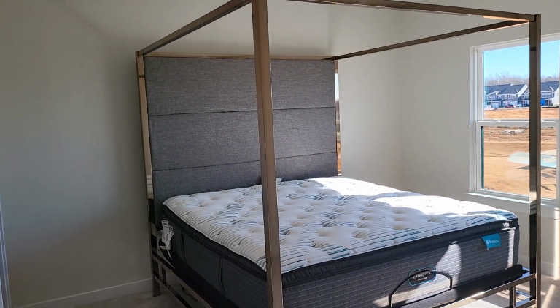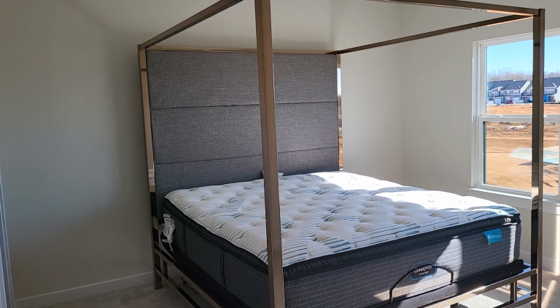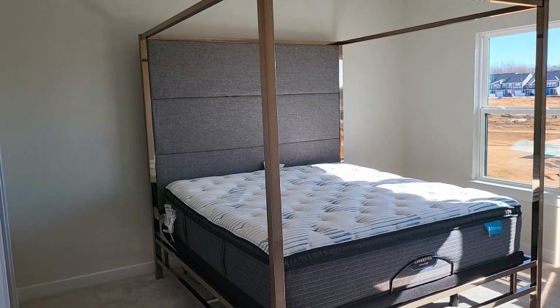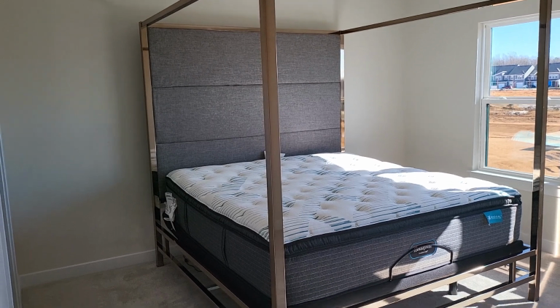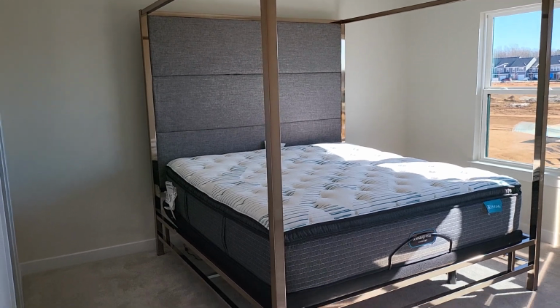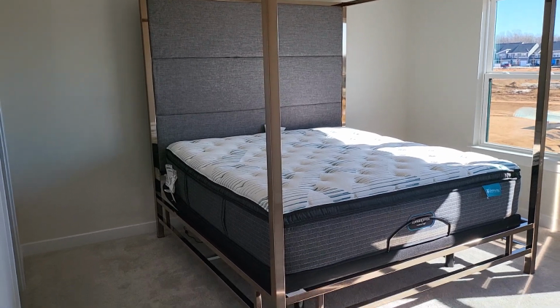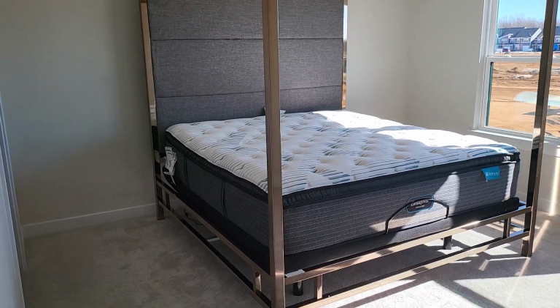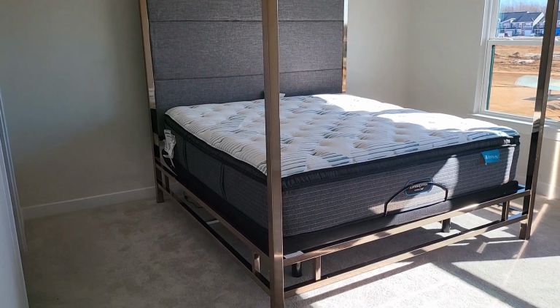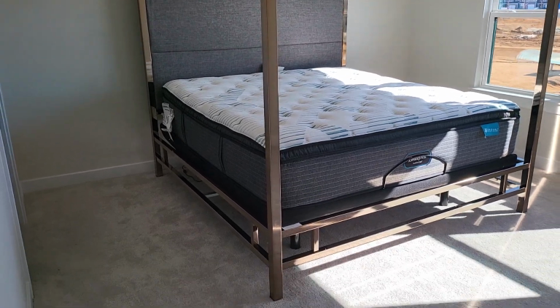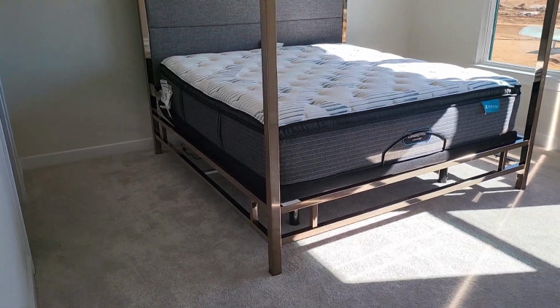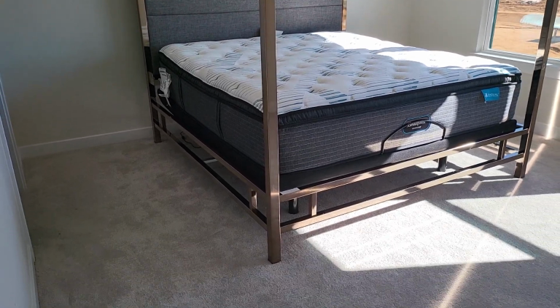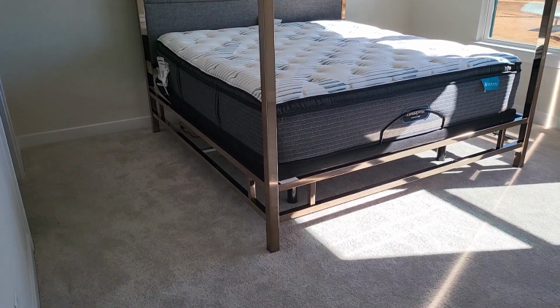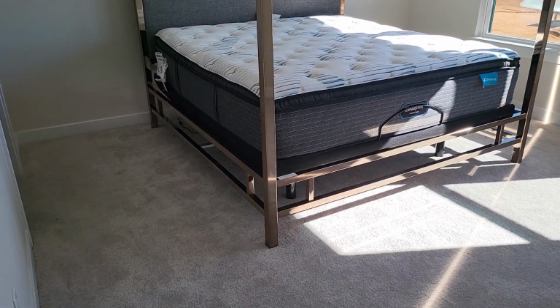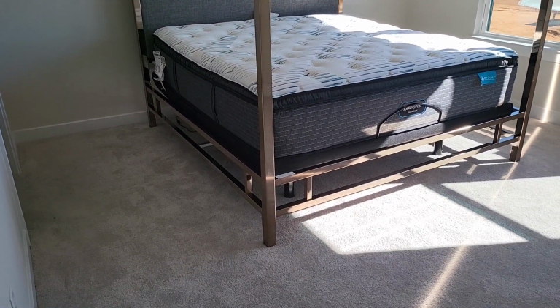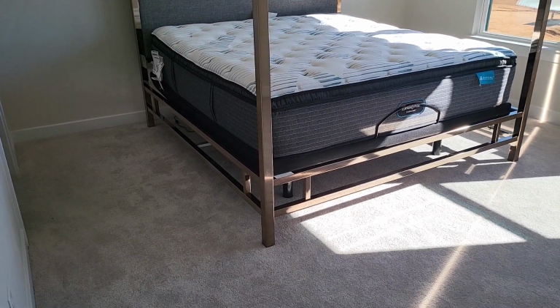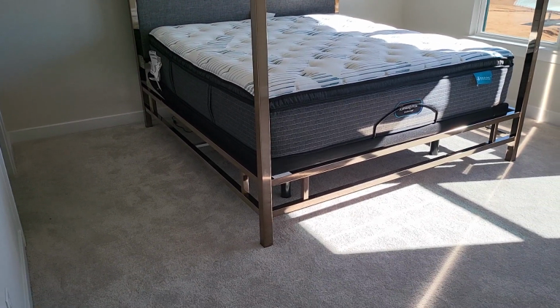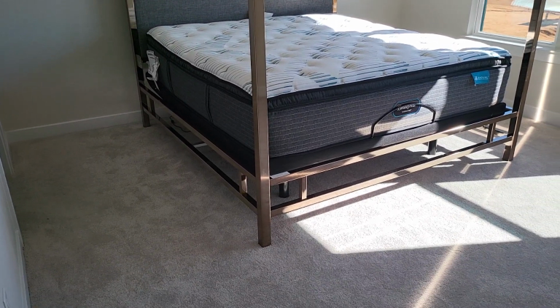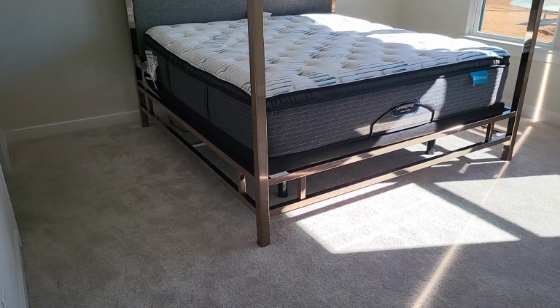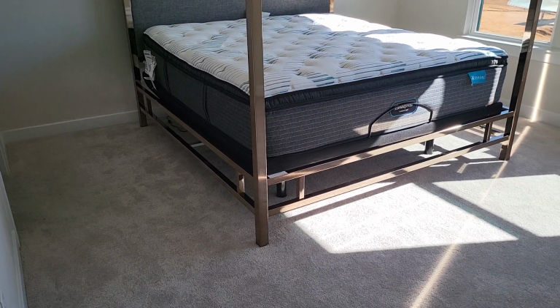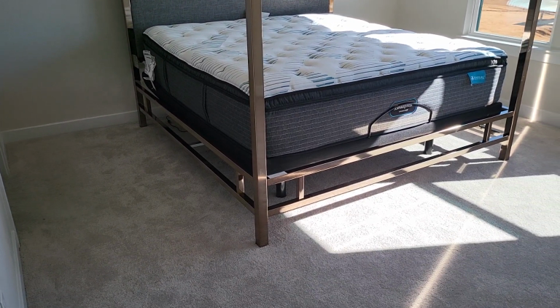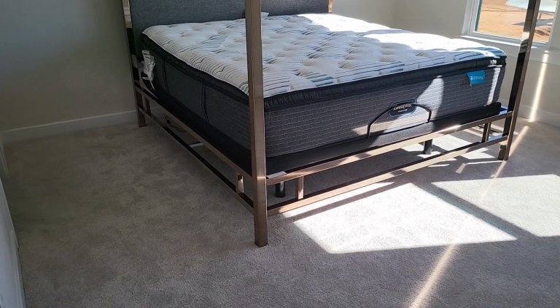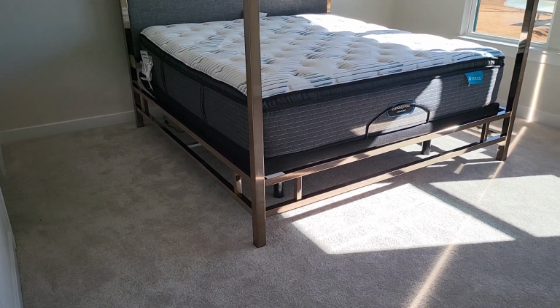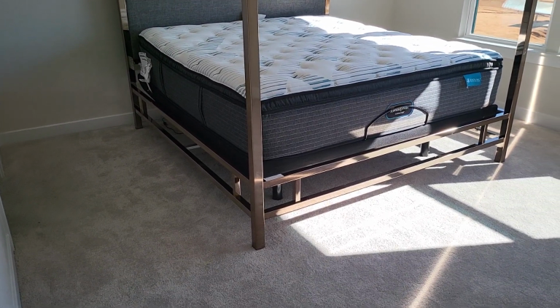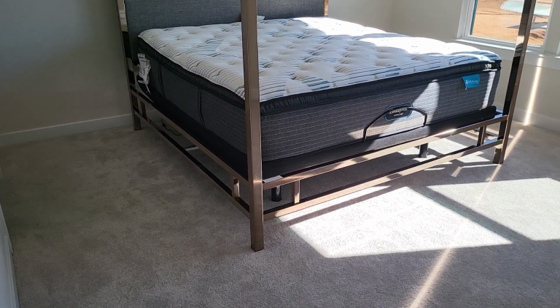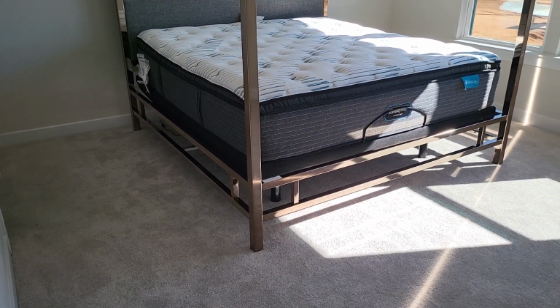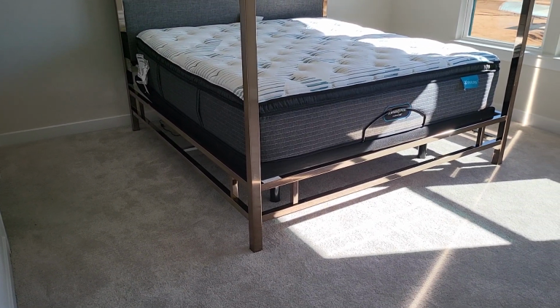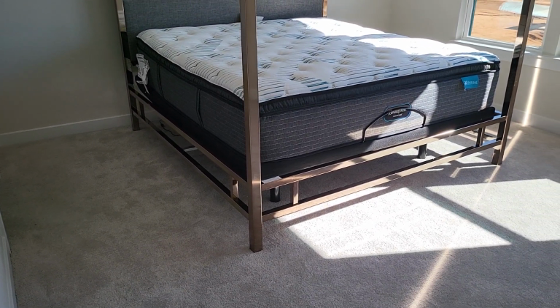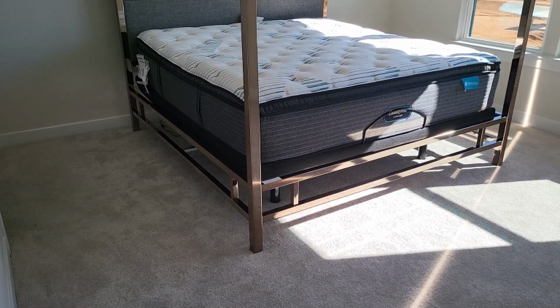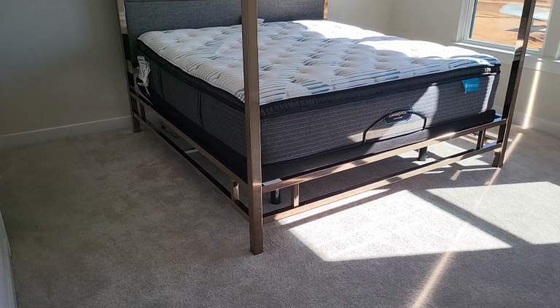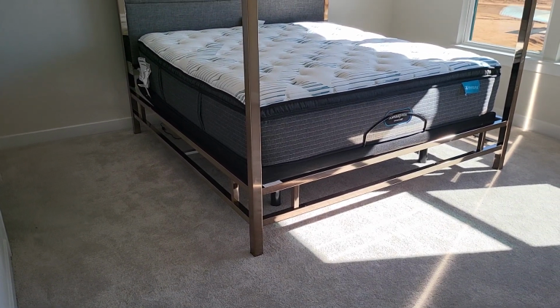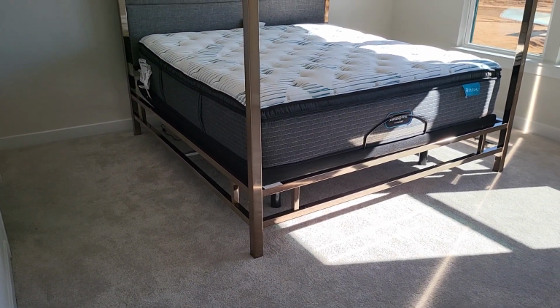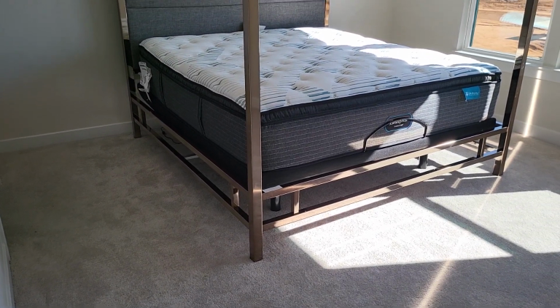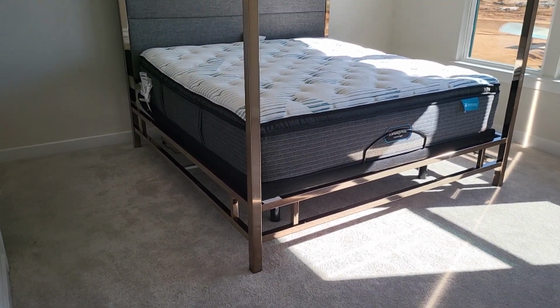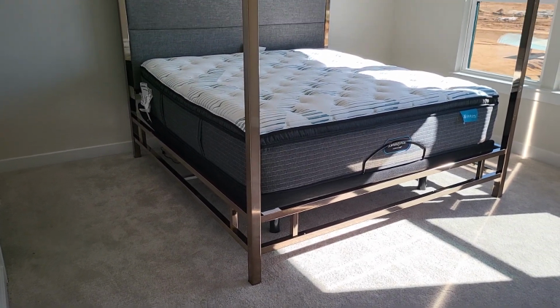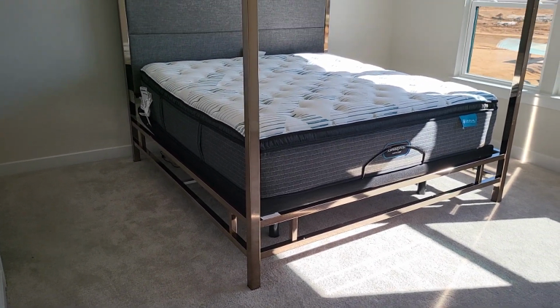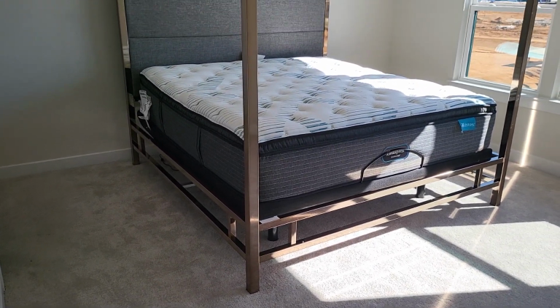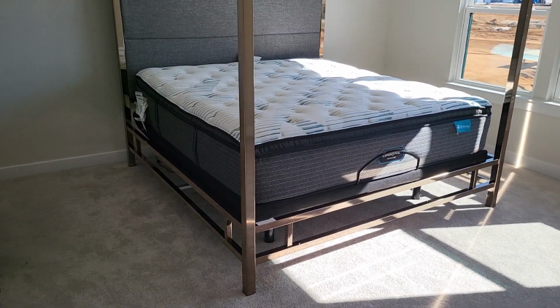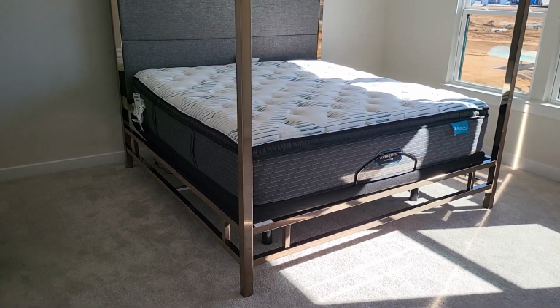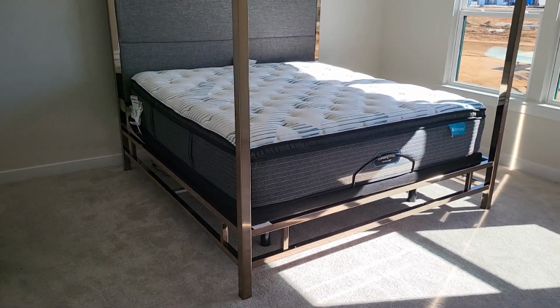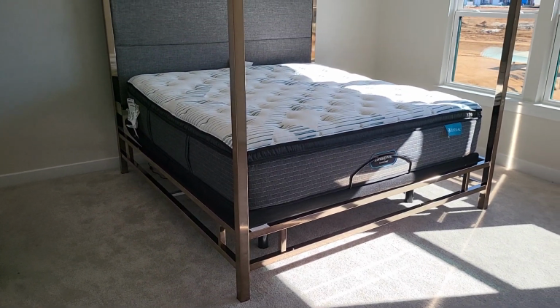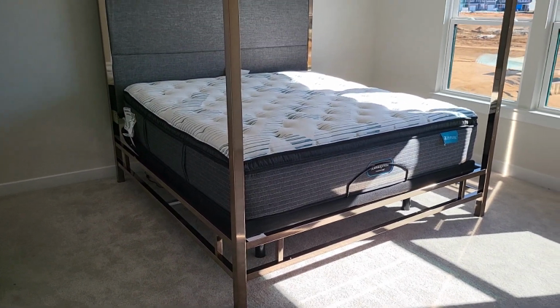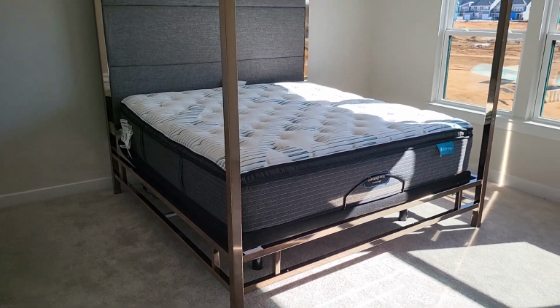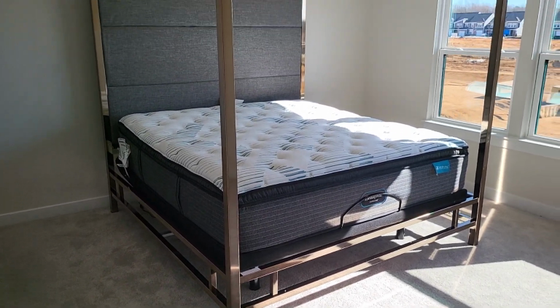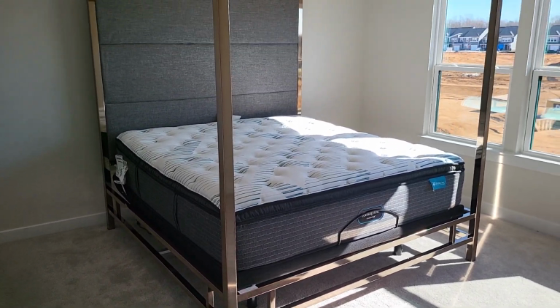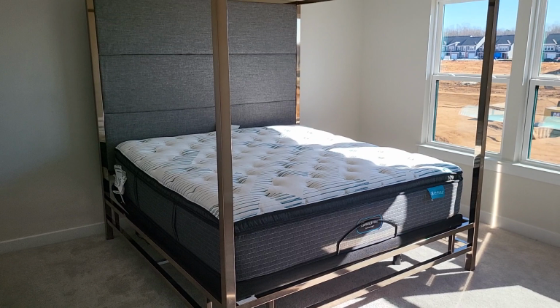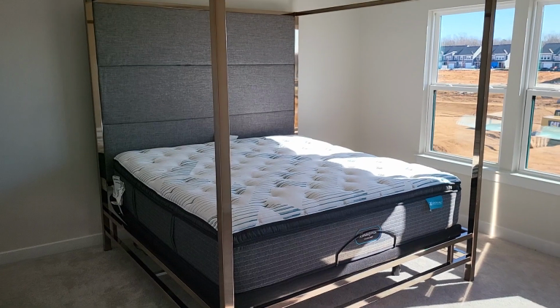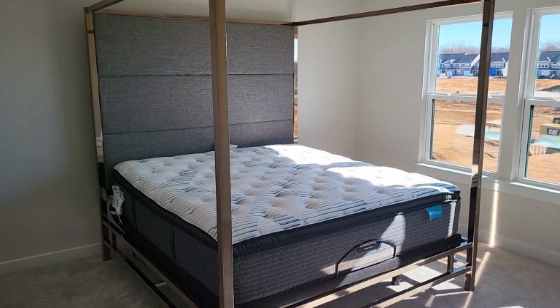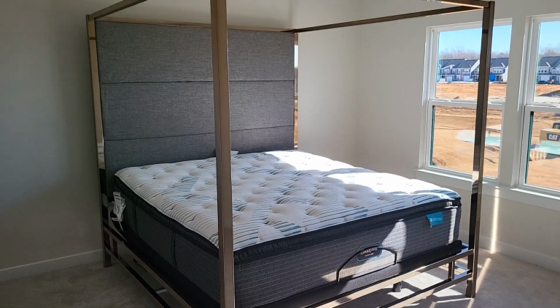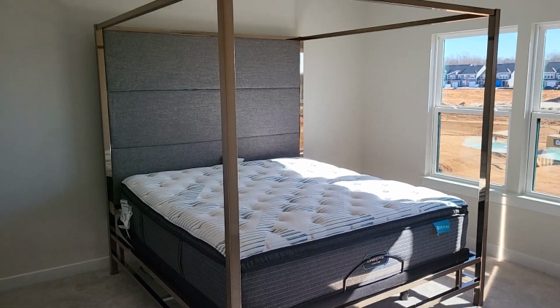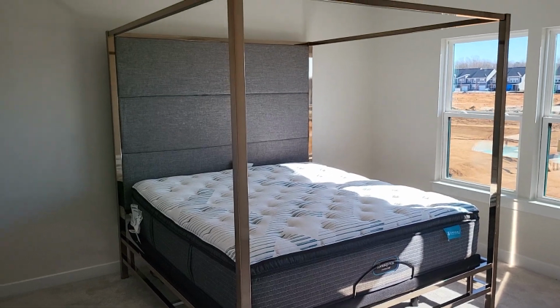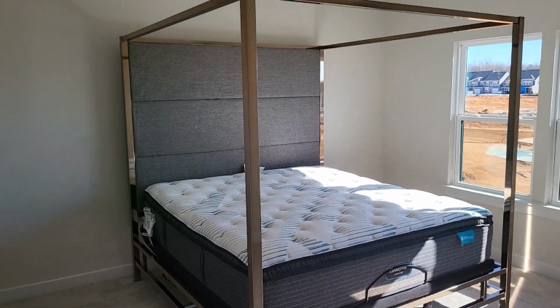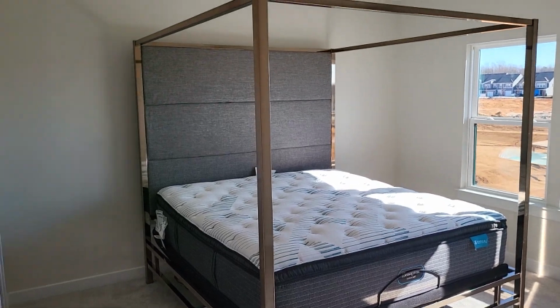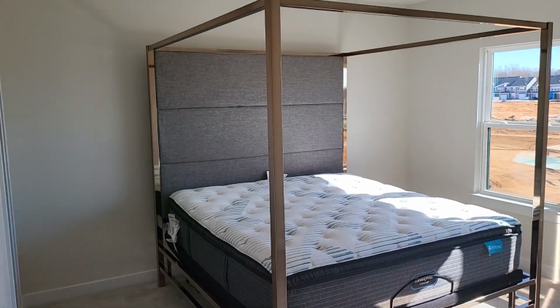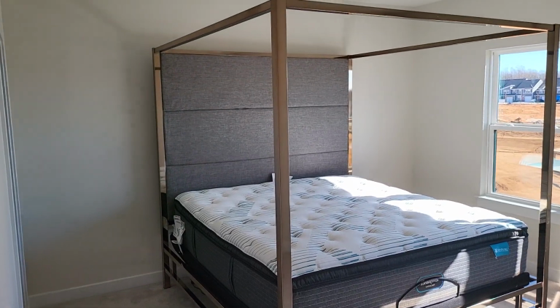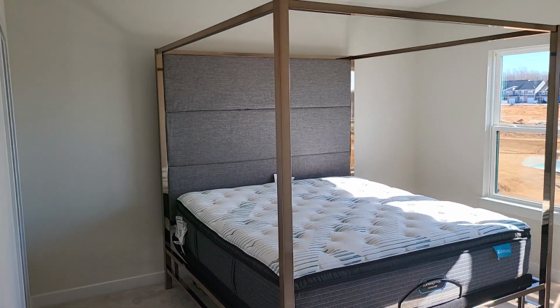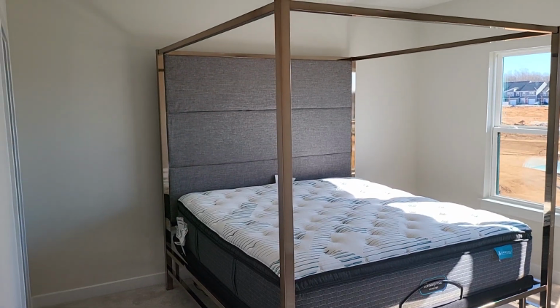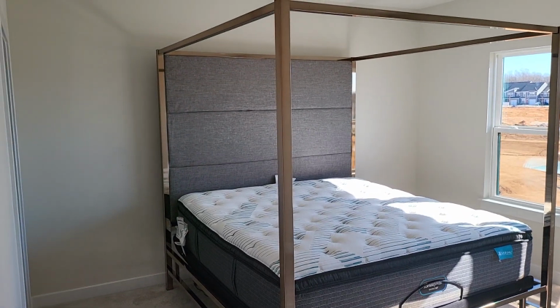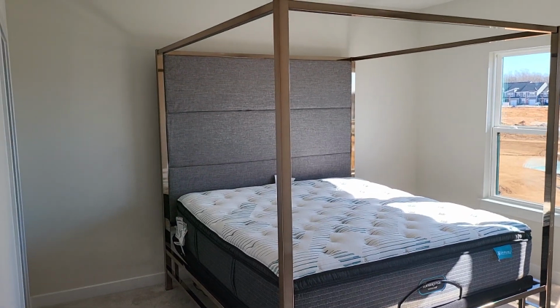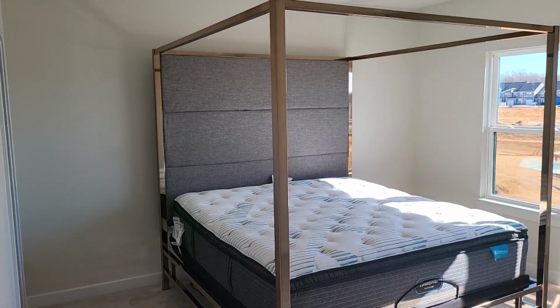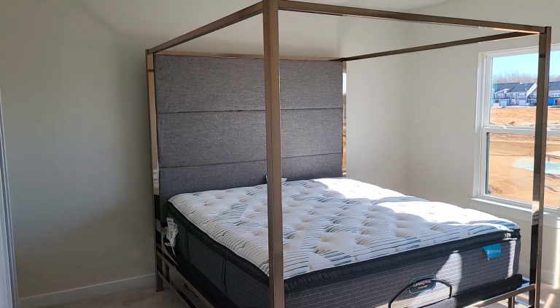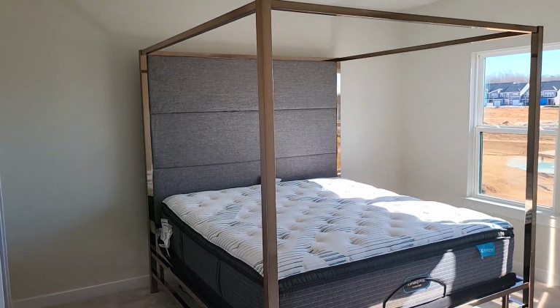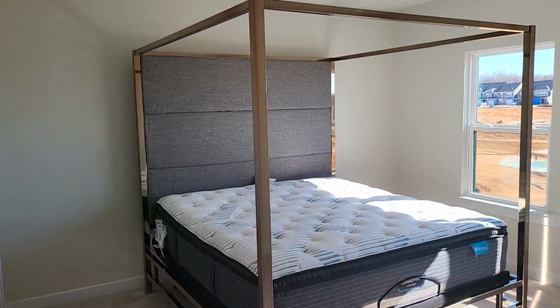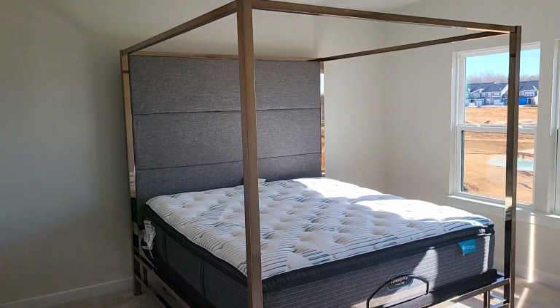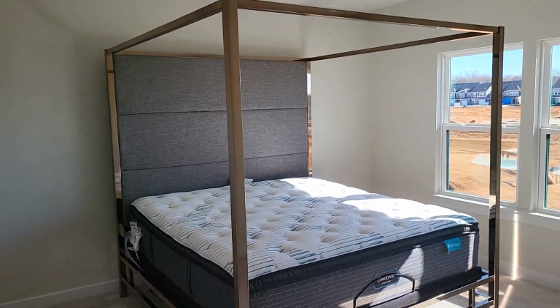I don't have anything on it right now, so when I decorate it it's gonna look like something. But that's what it is right now.